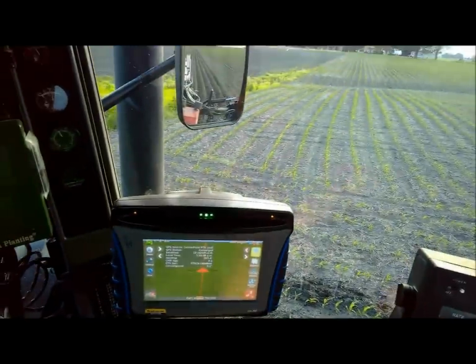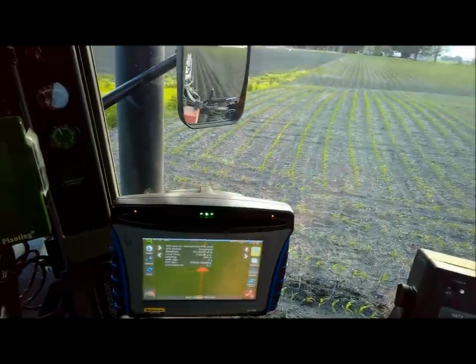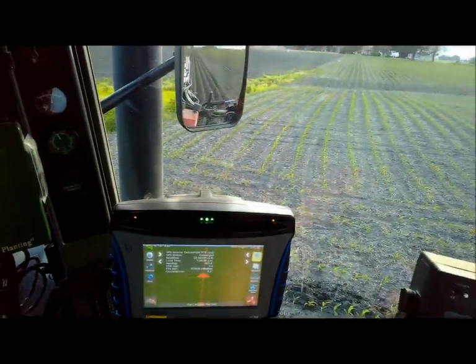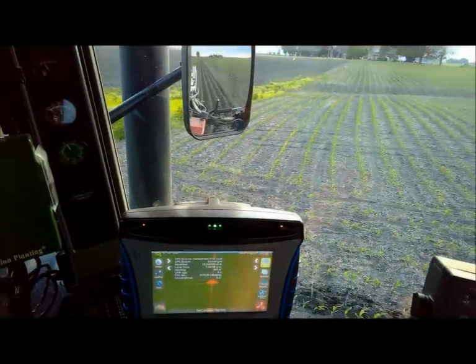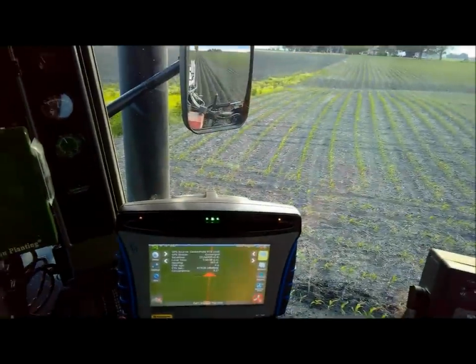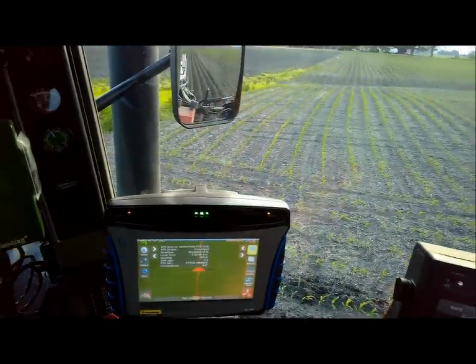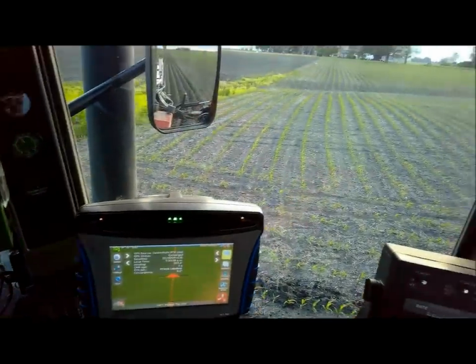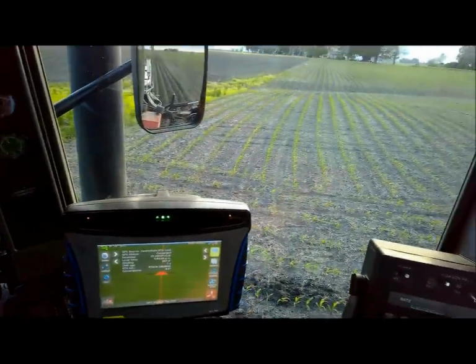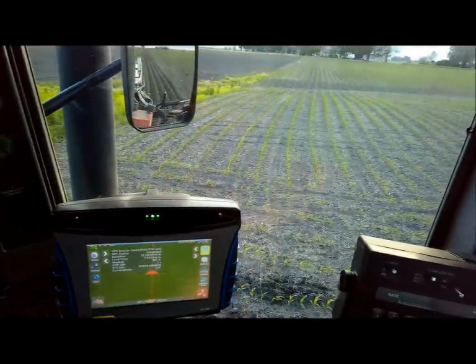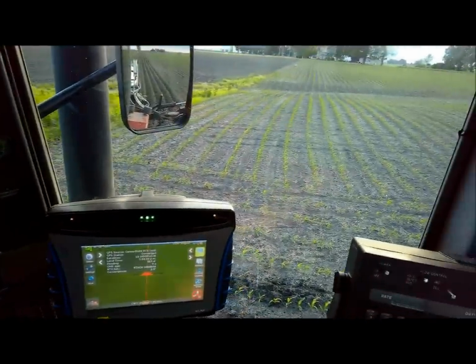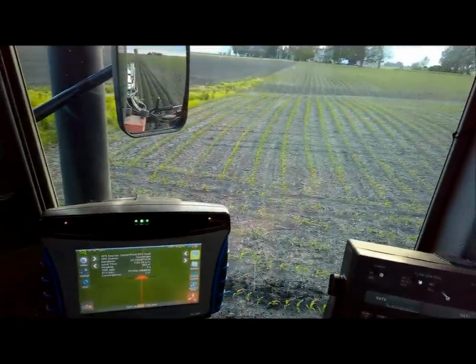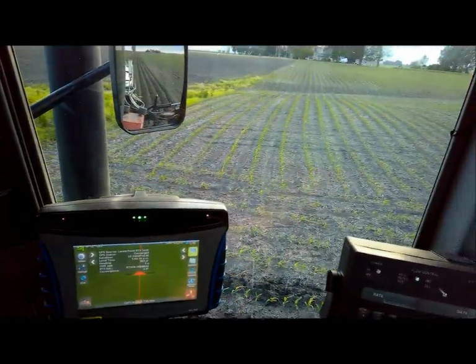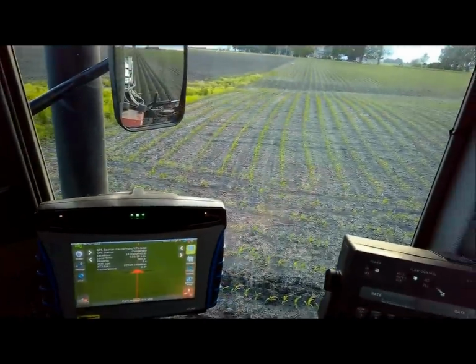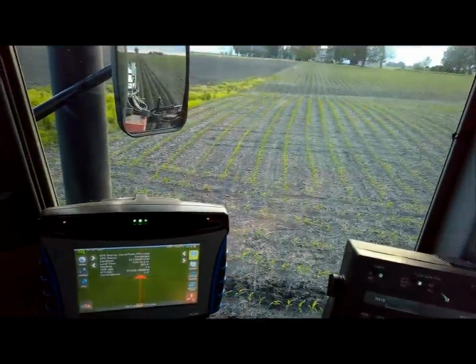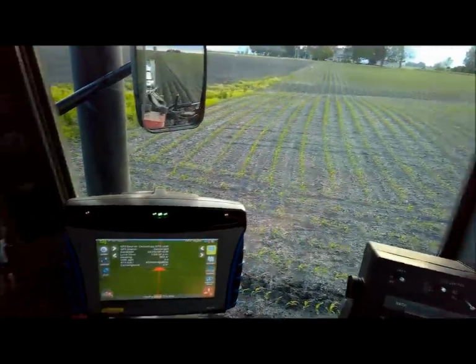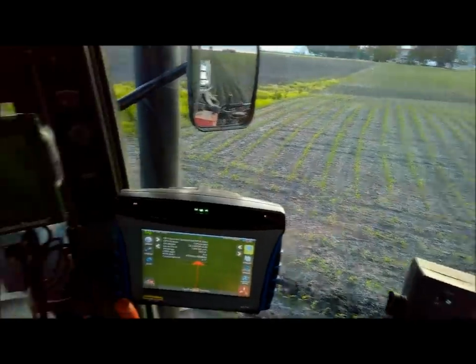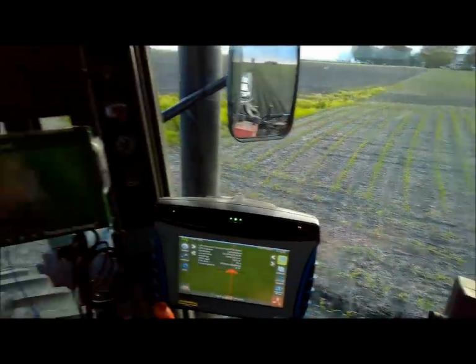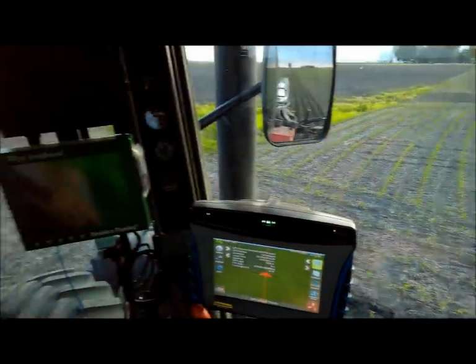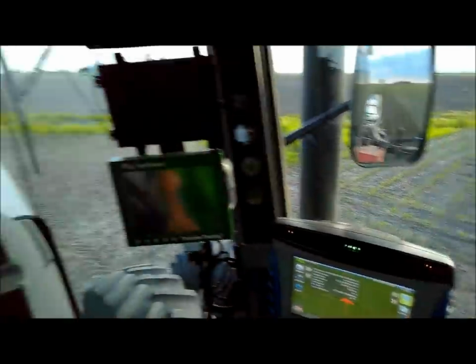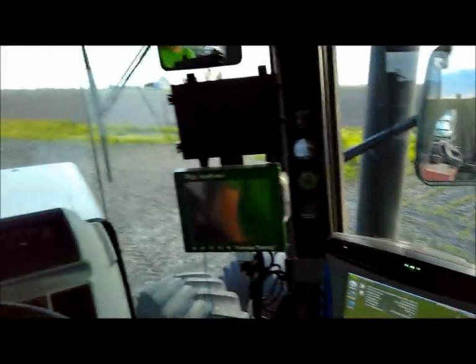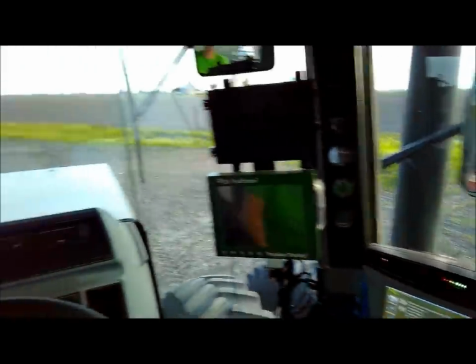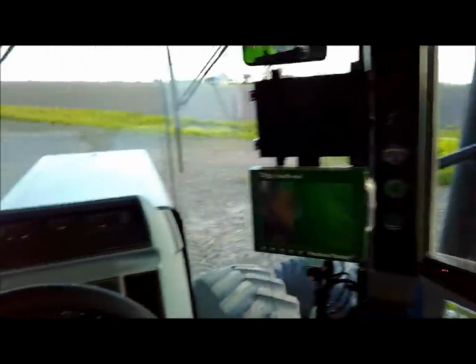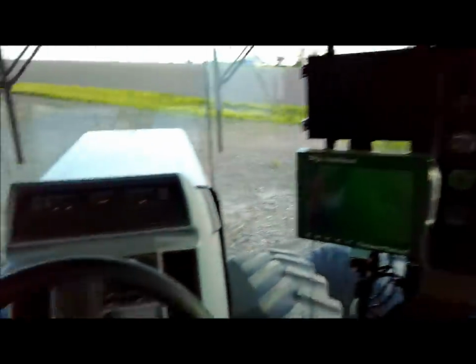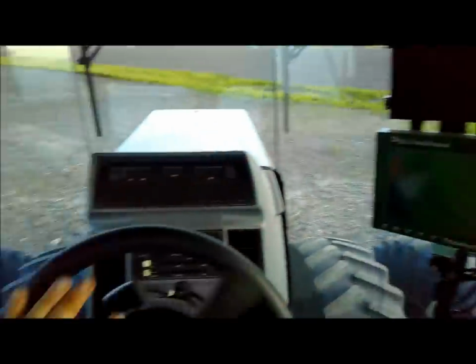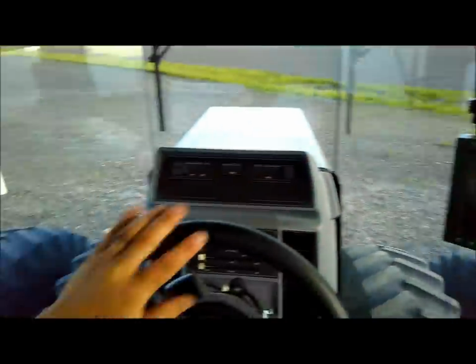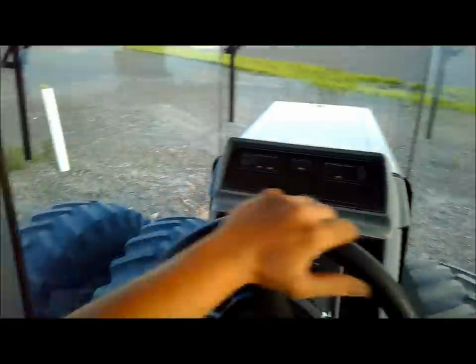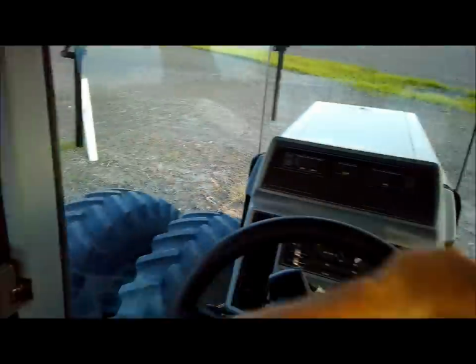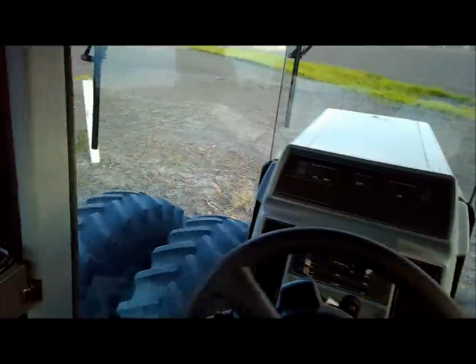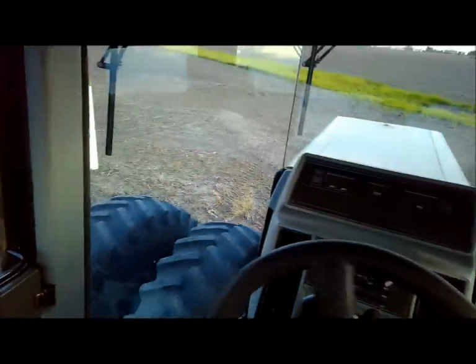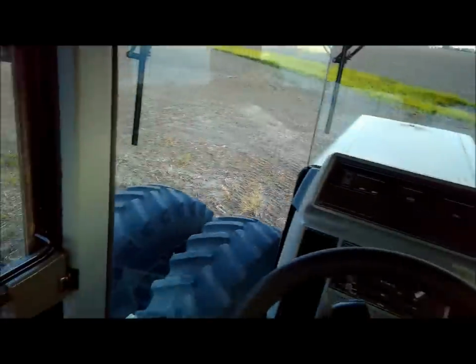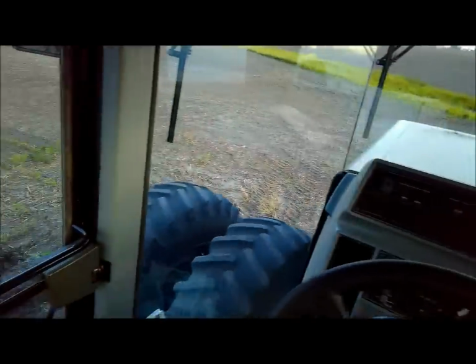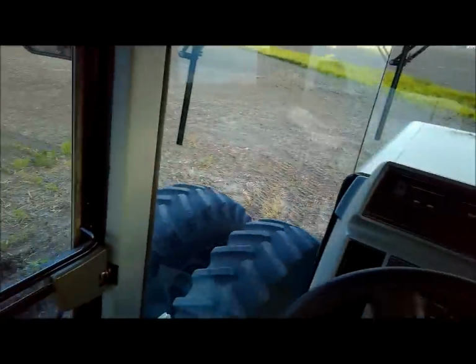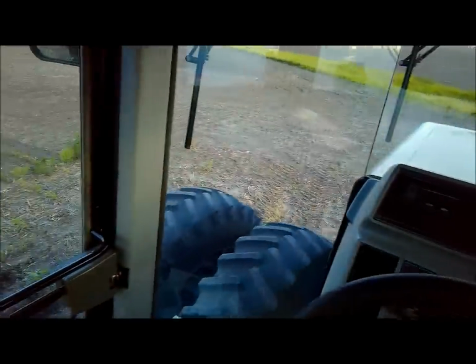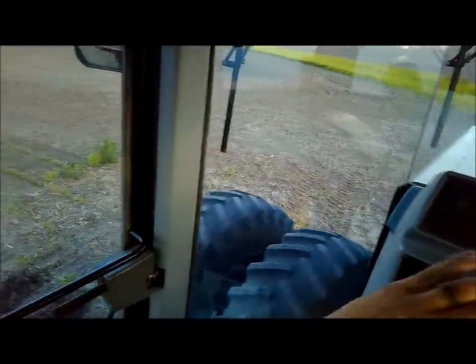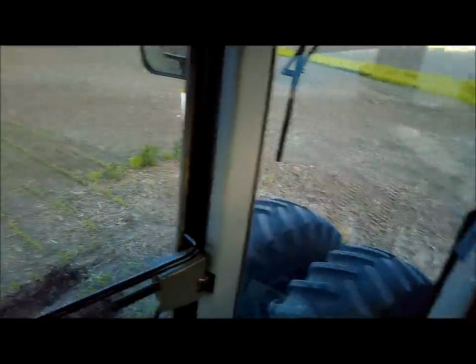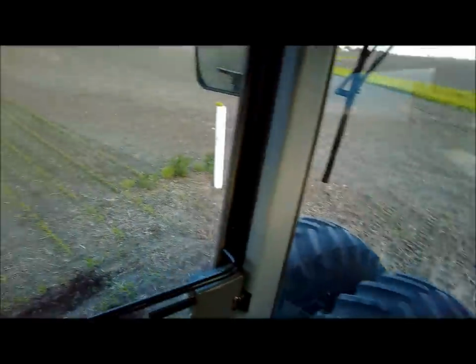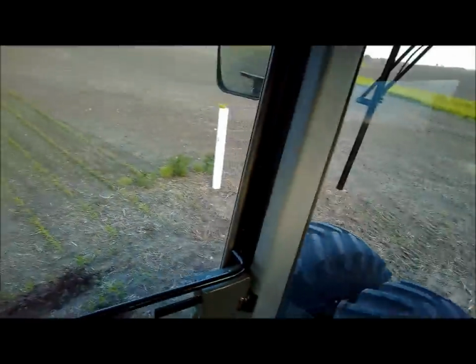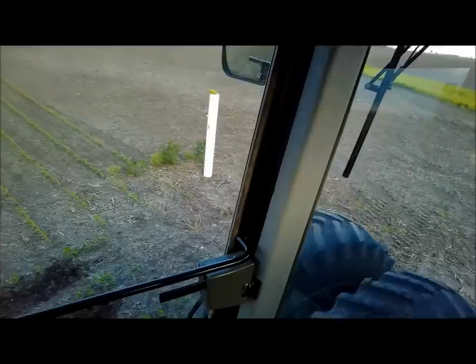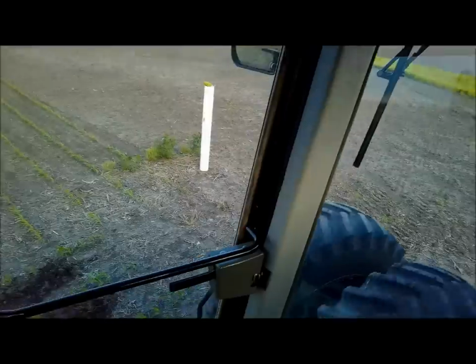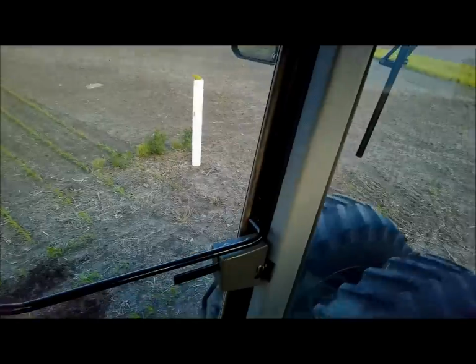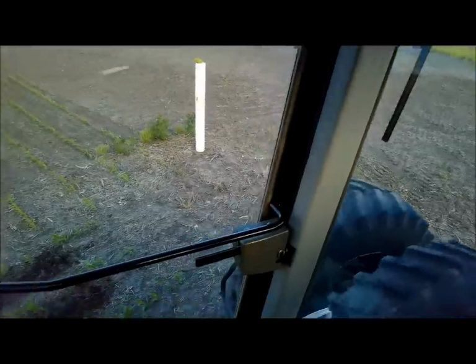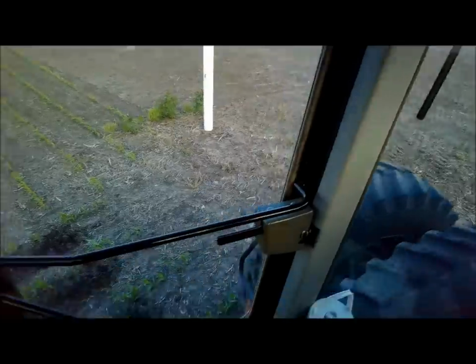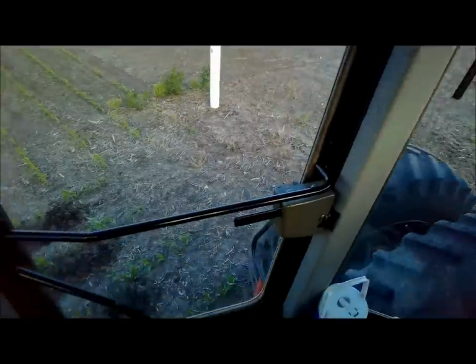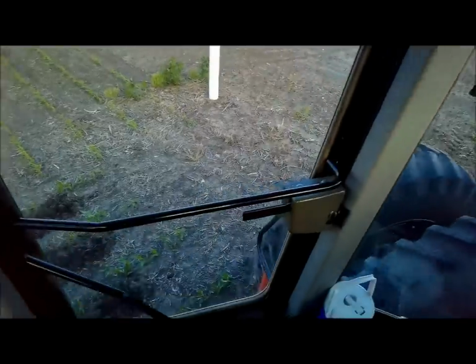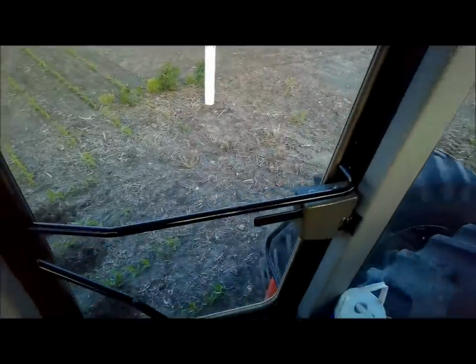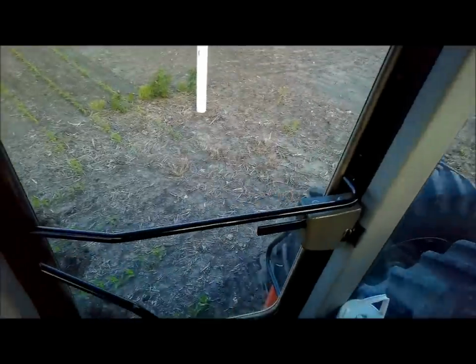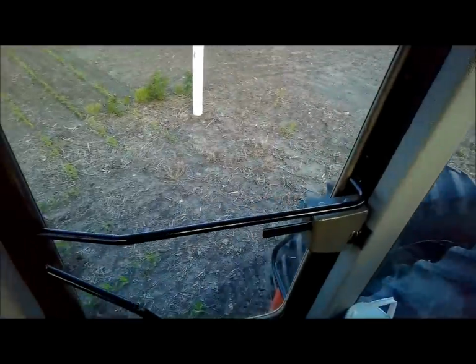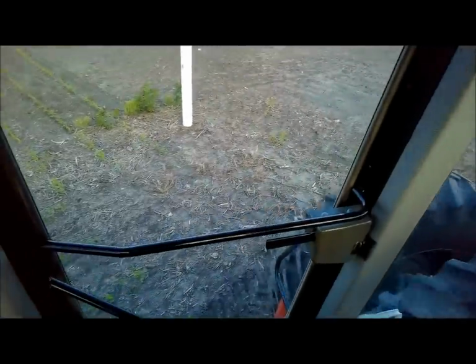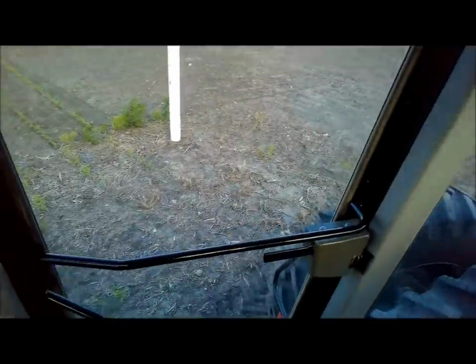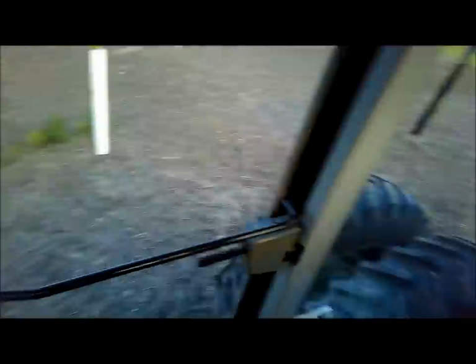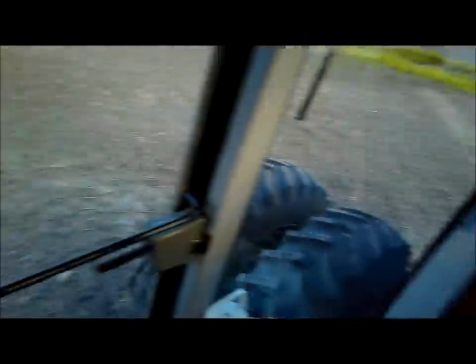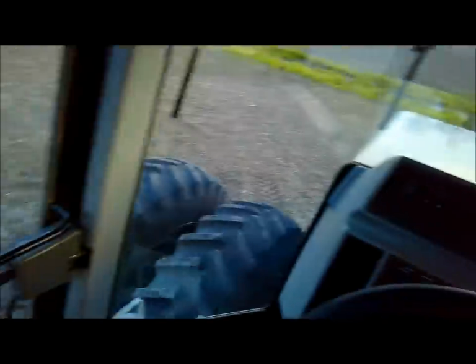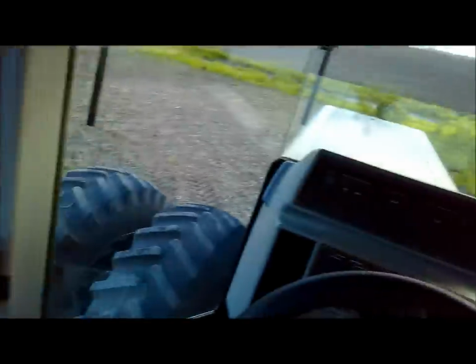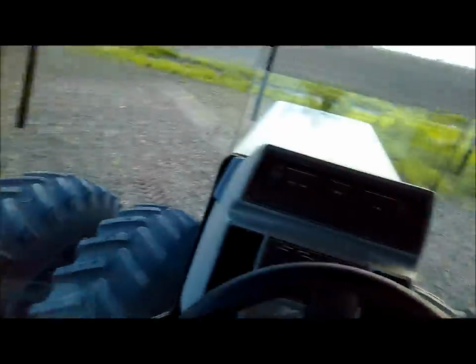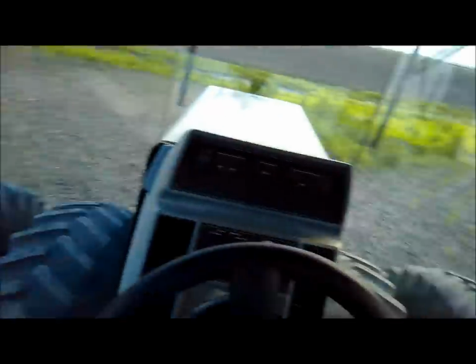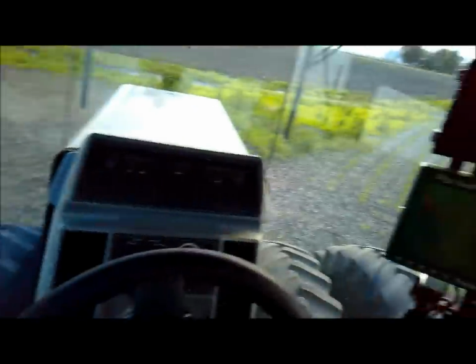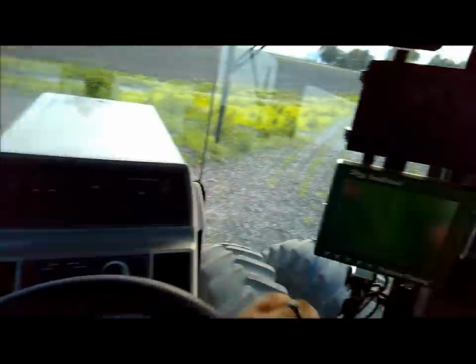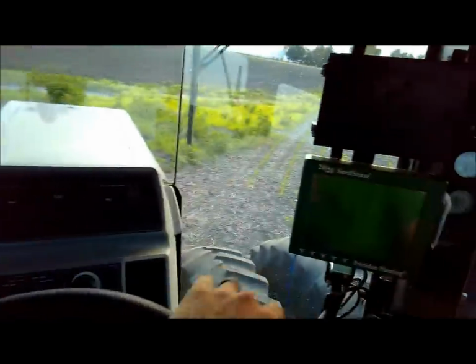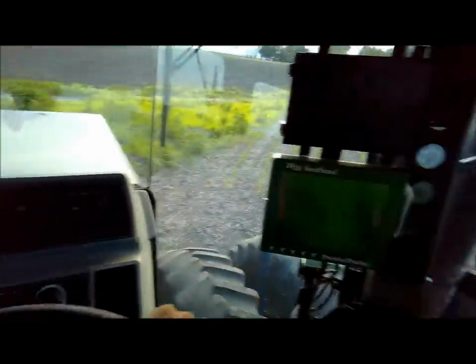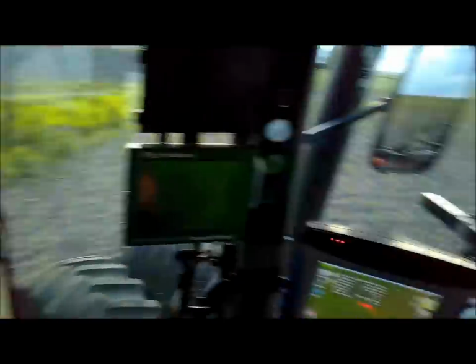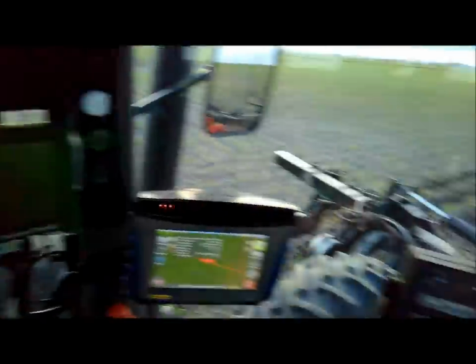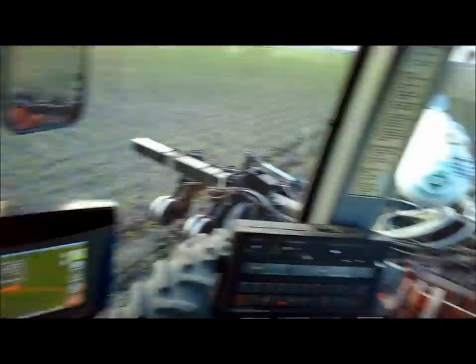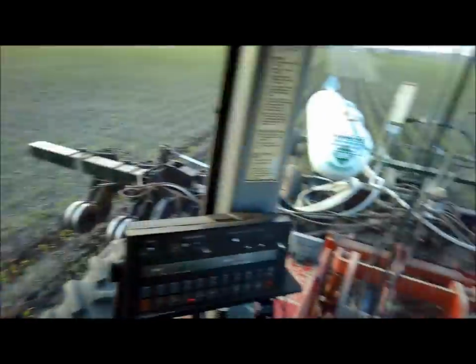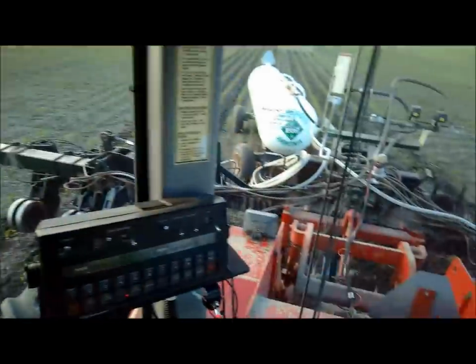I really like side dressing the corn when it's this small, because you can run it over and give it a couple hours and it'll pop back up.